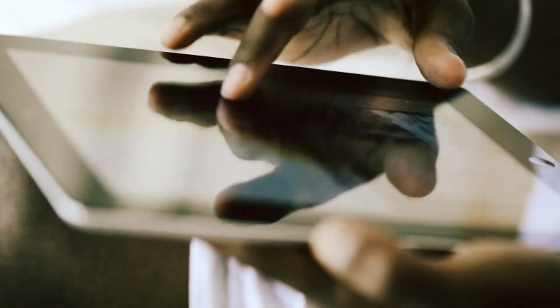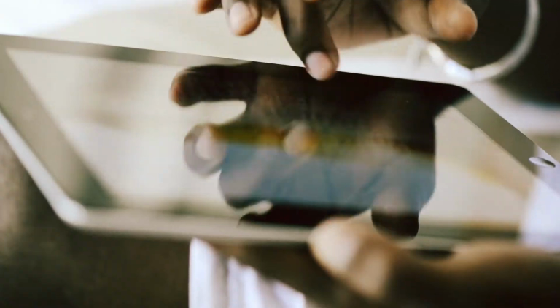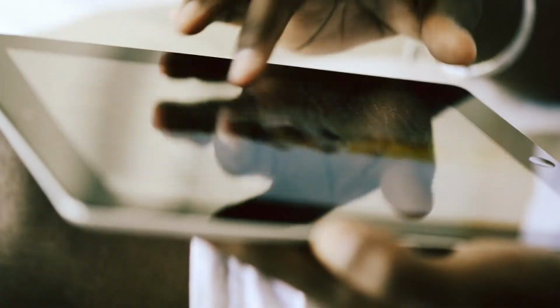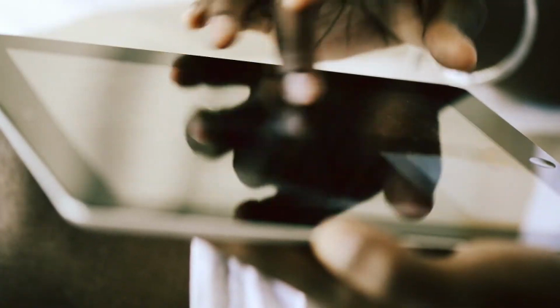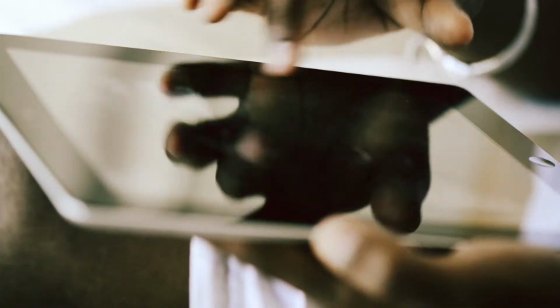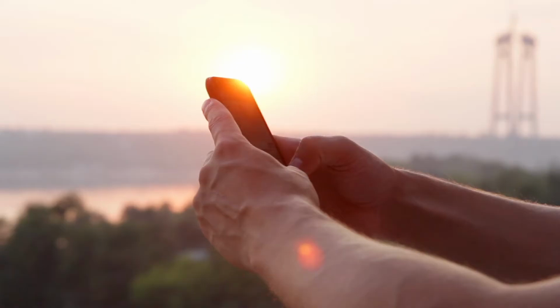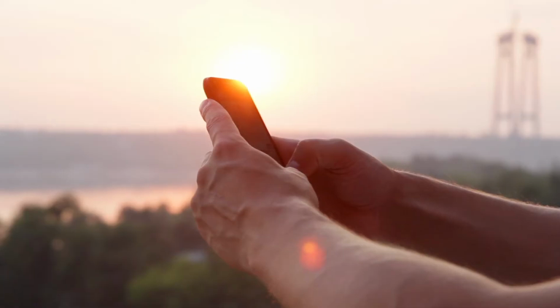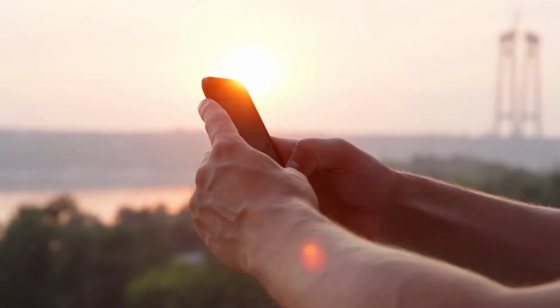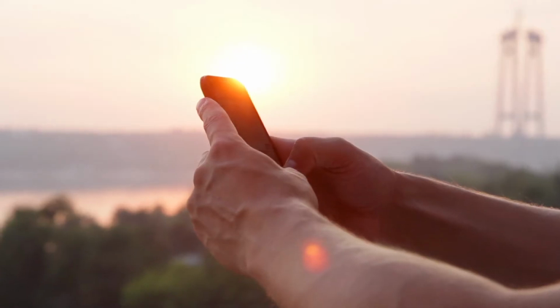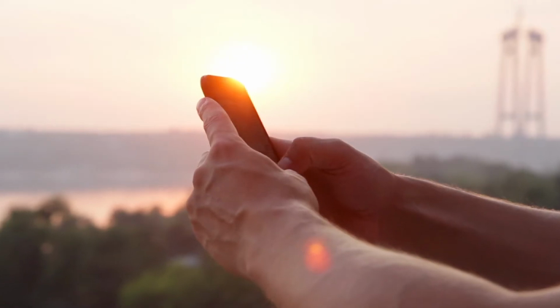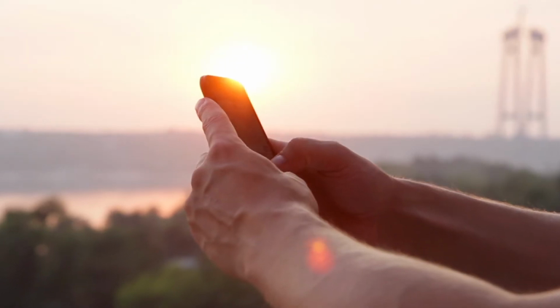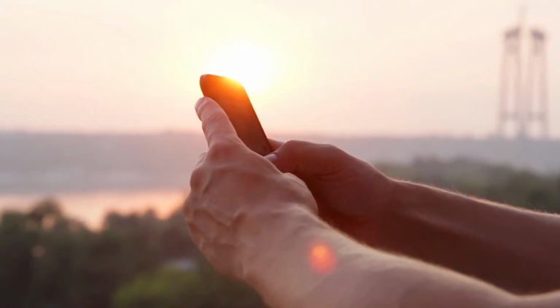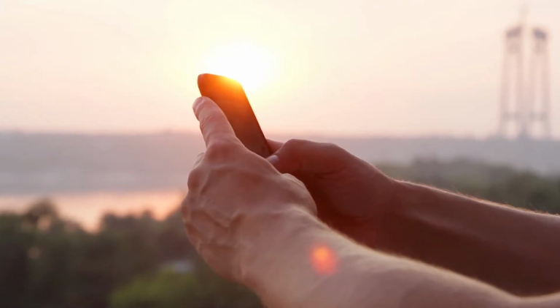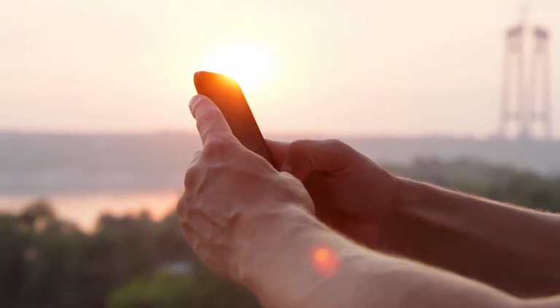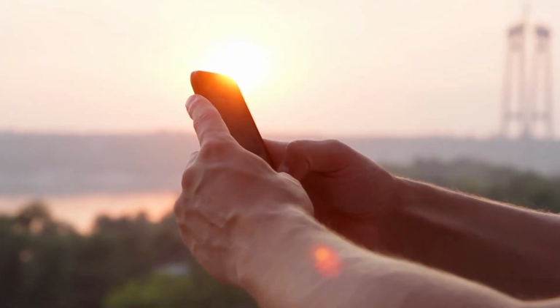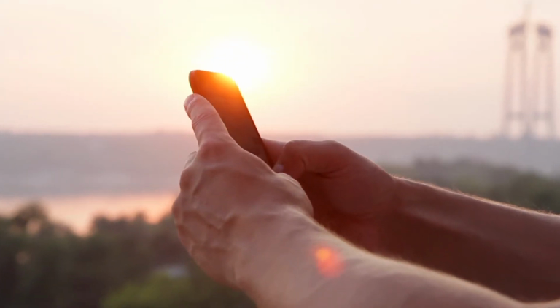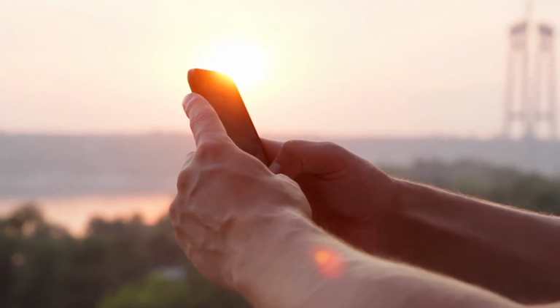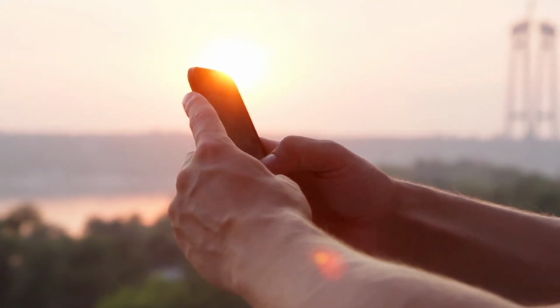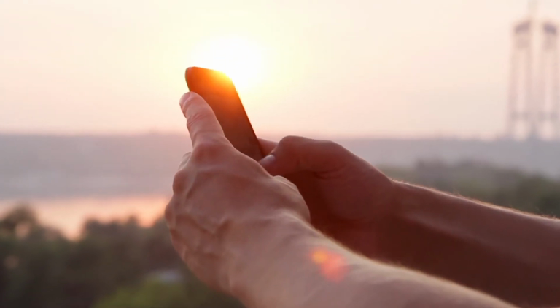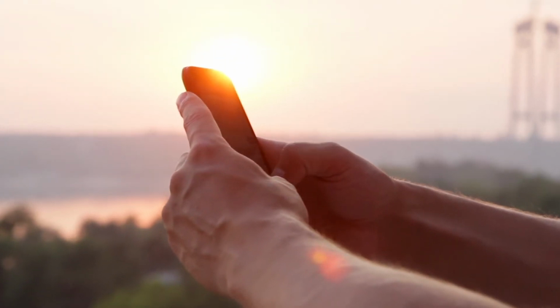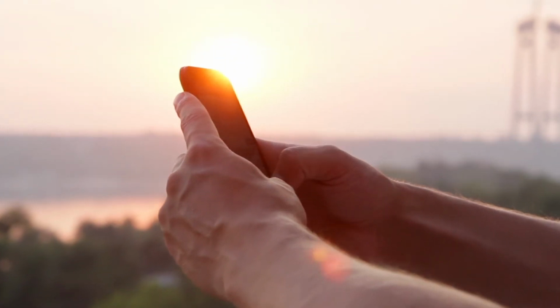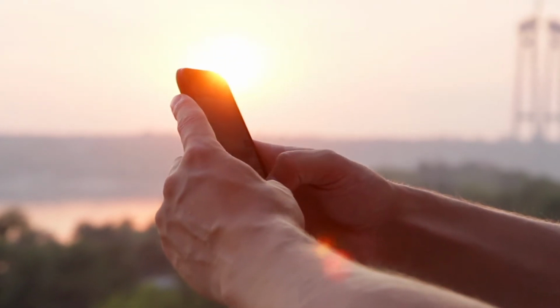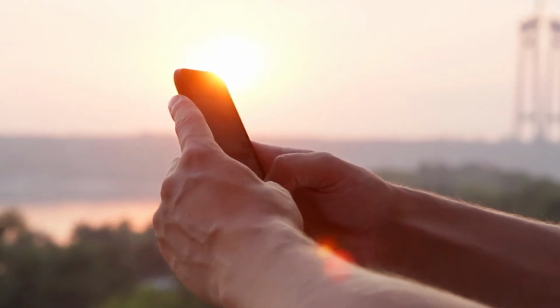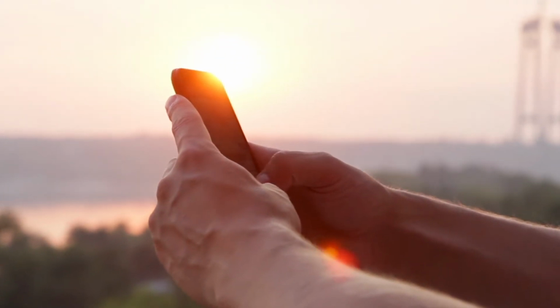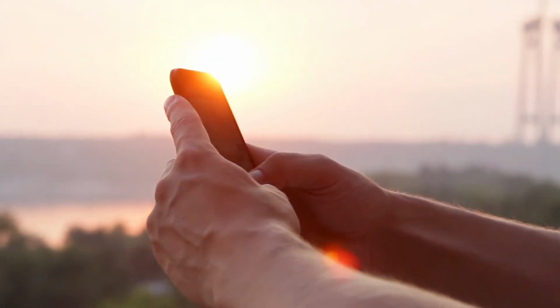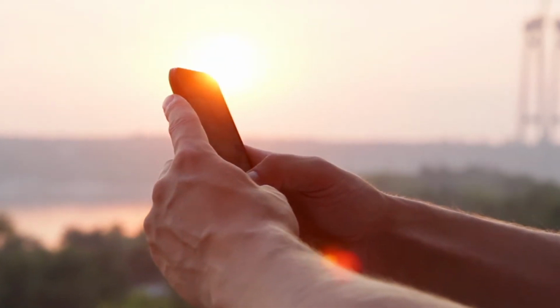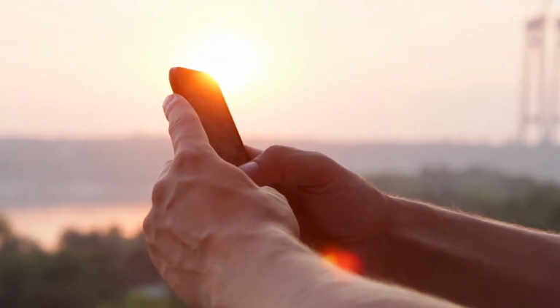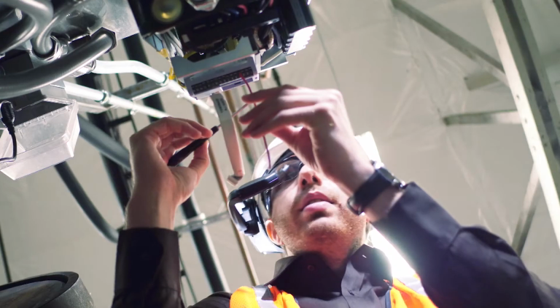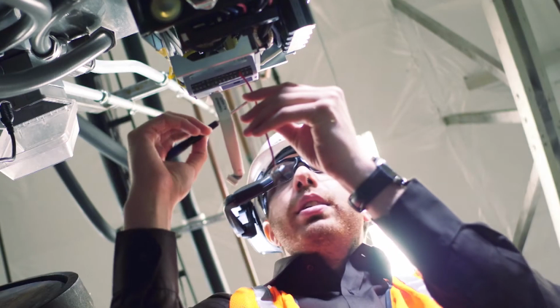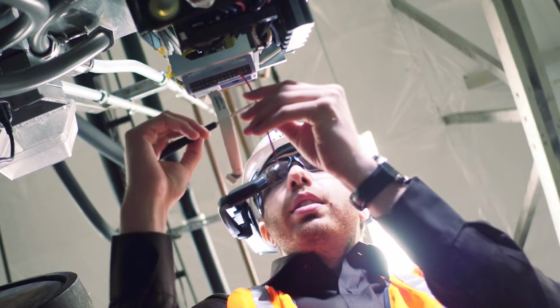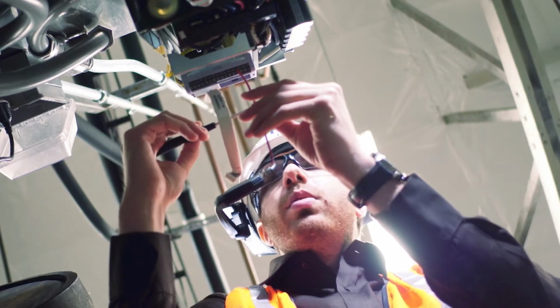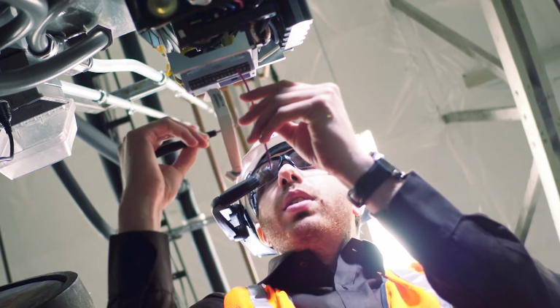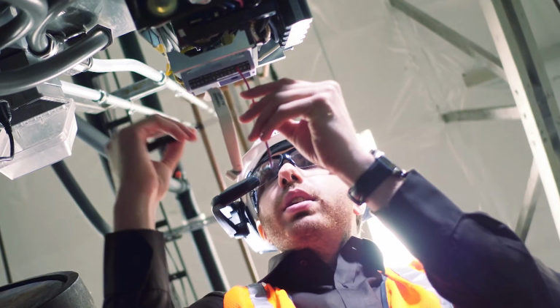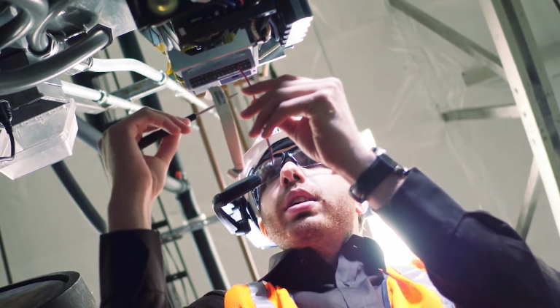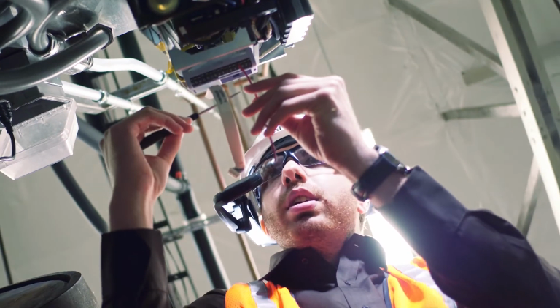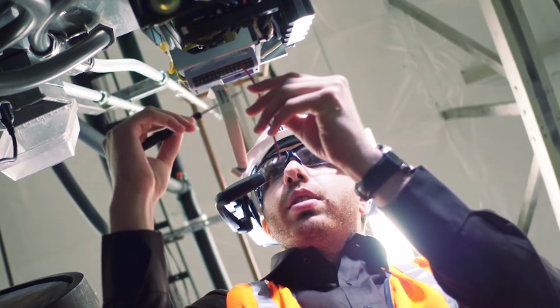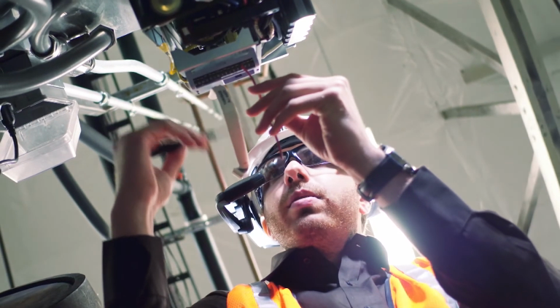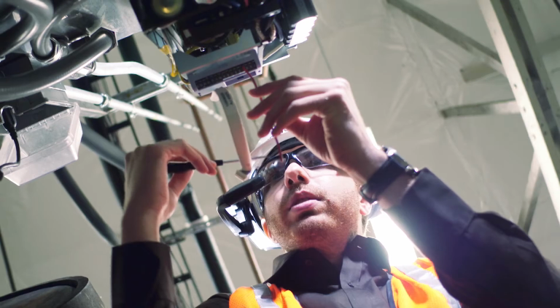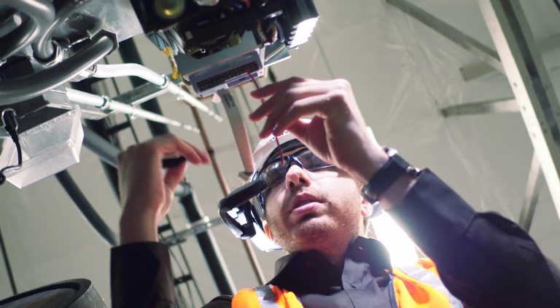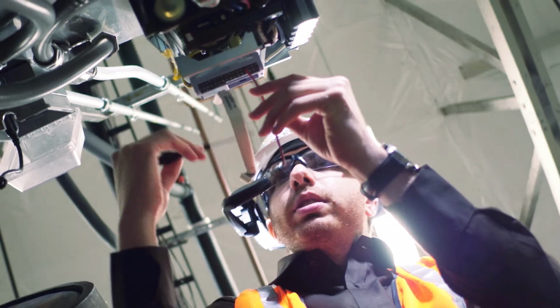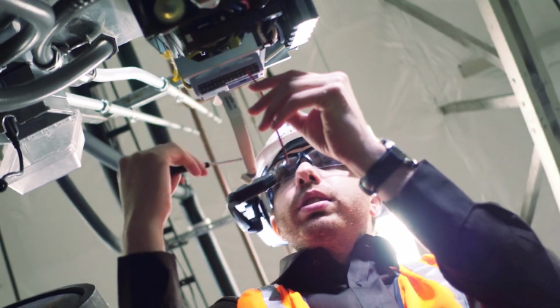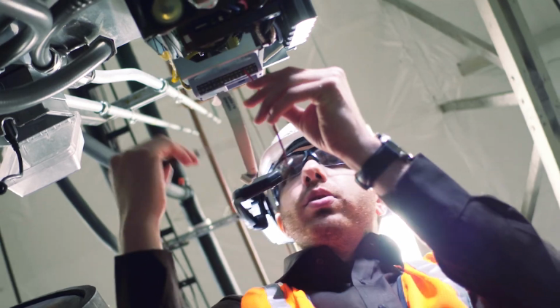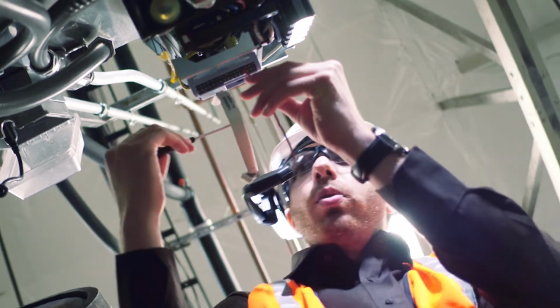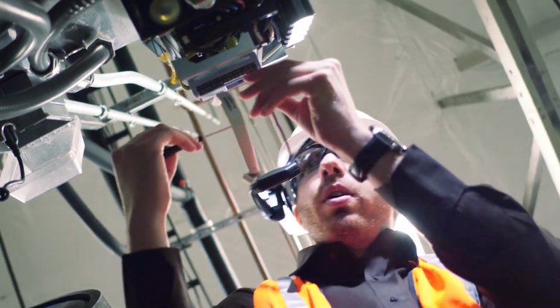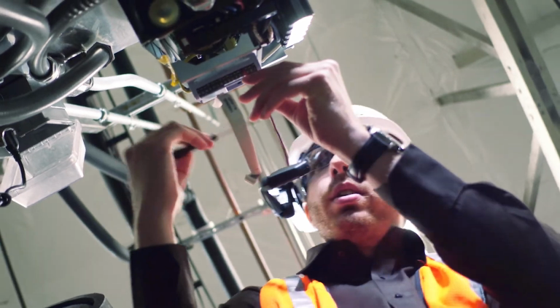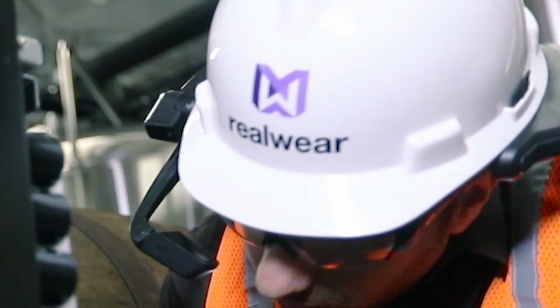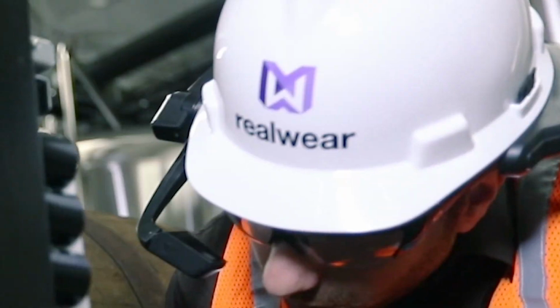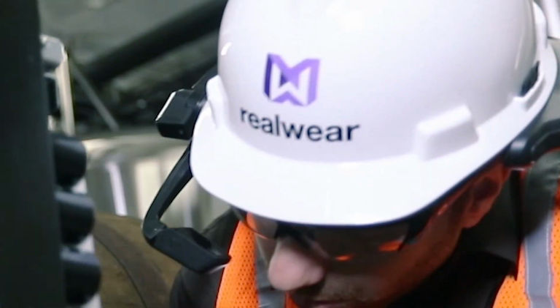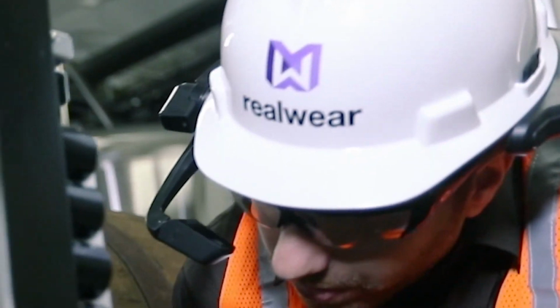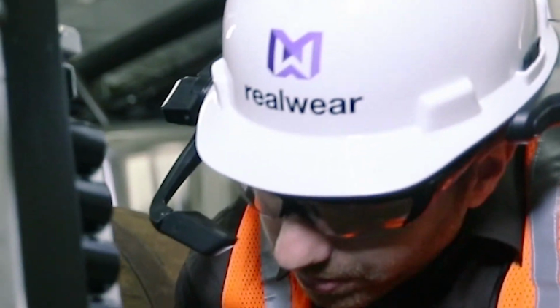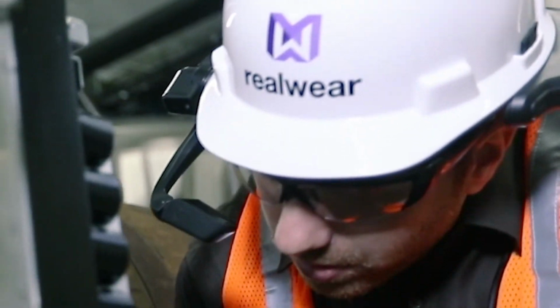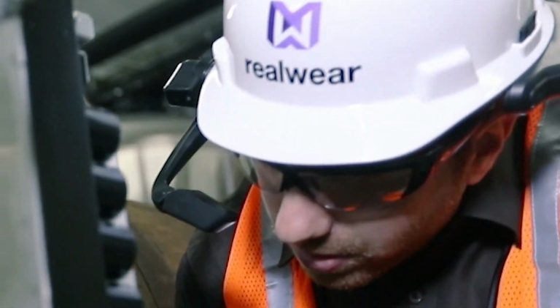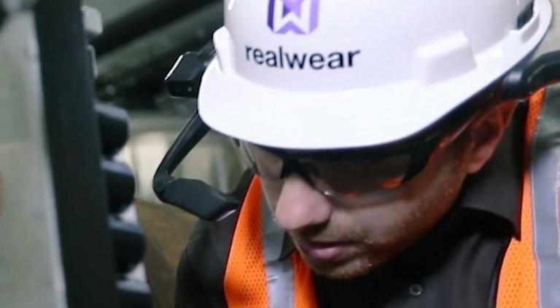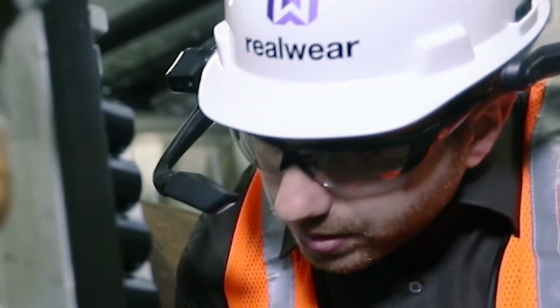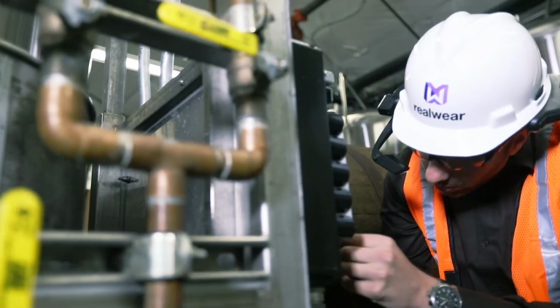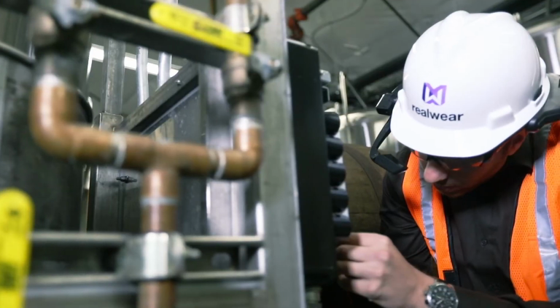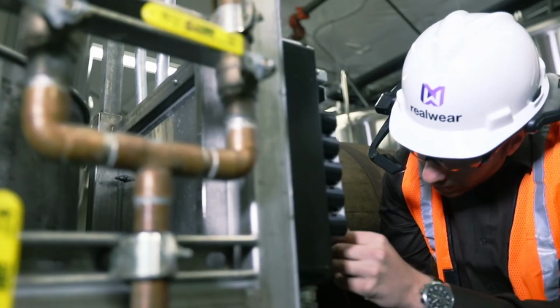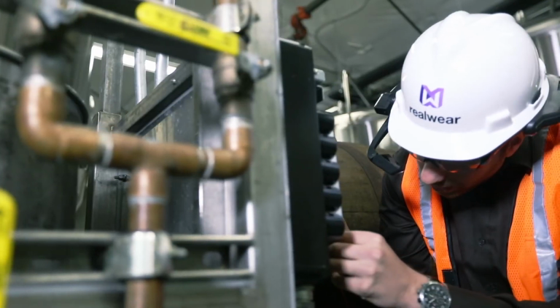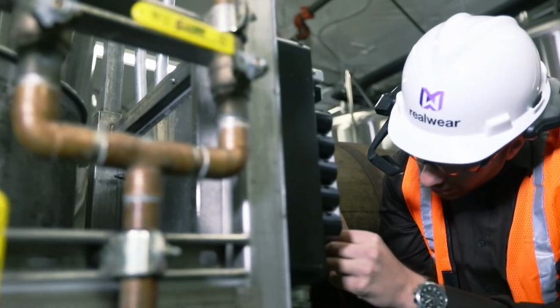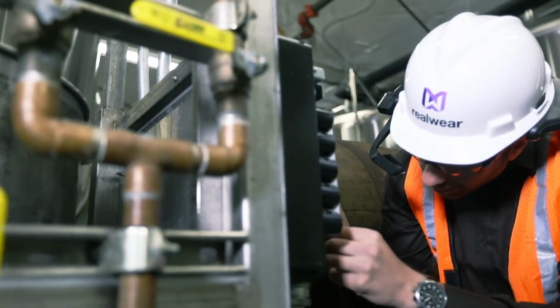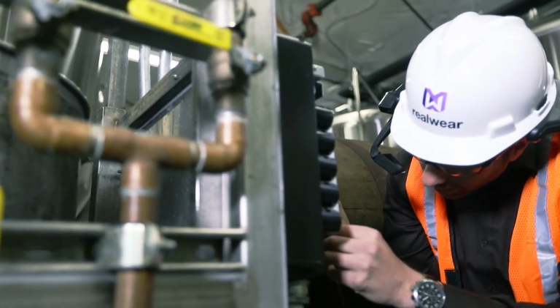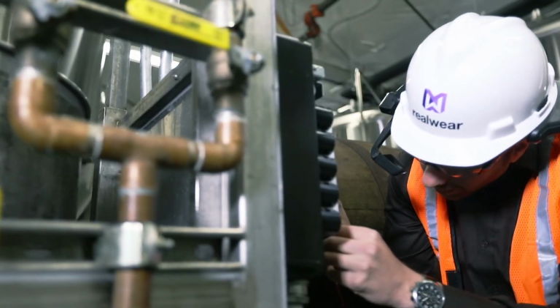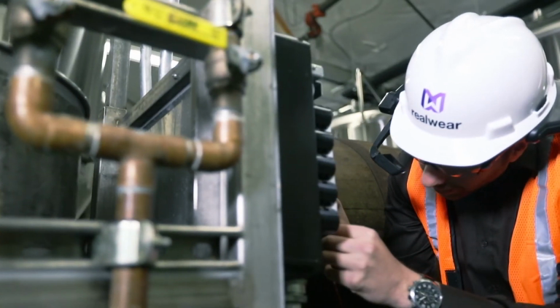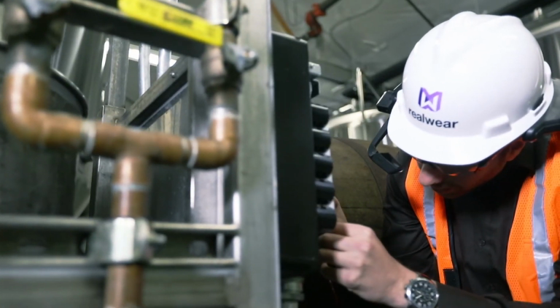No scrolling, swiping, or tapping. Just simple spoken commands. Use it in loud industrial environments.